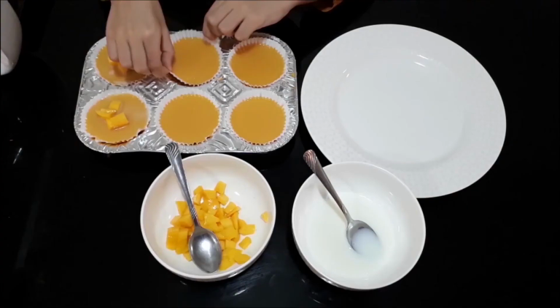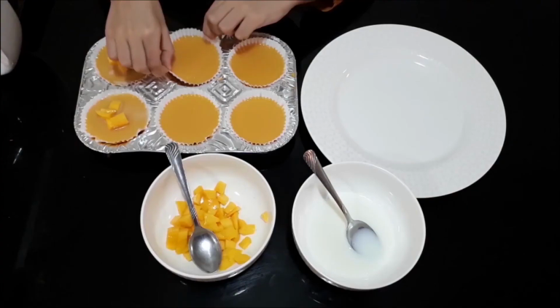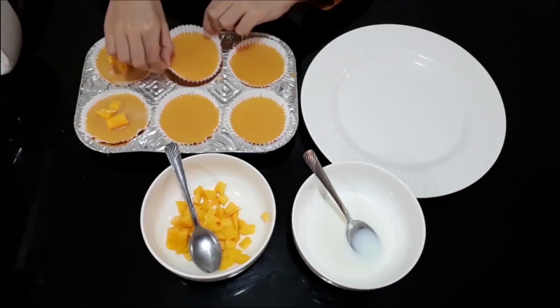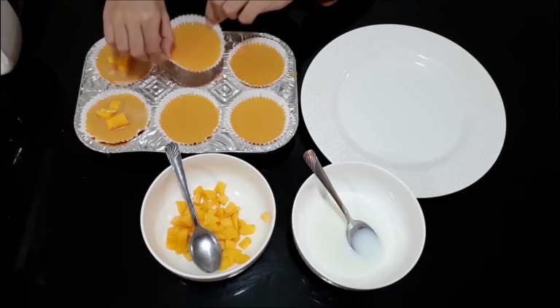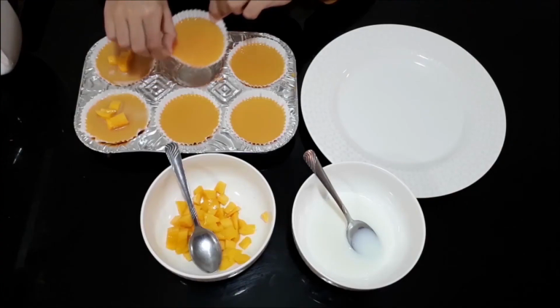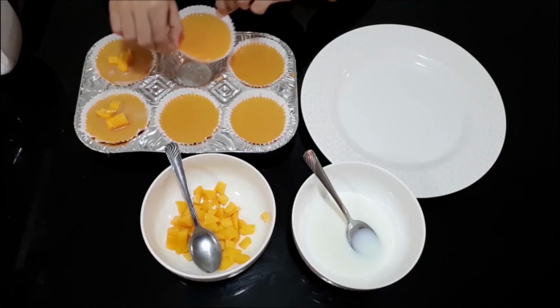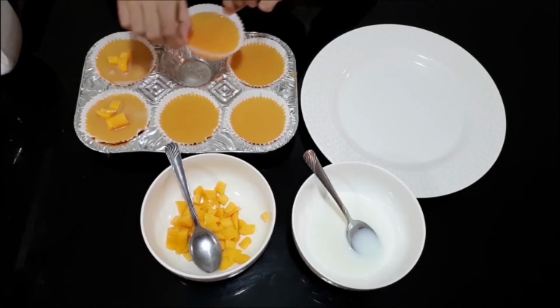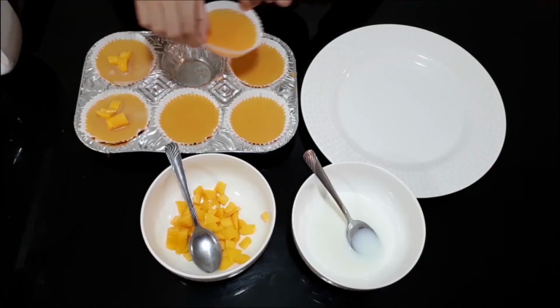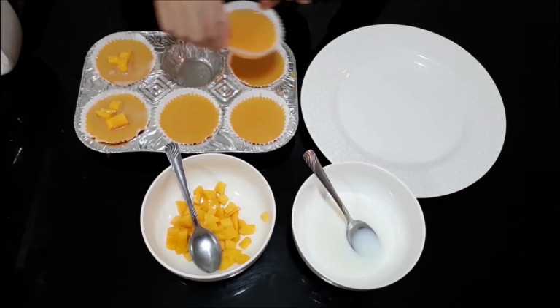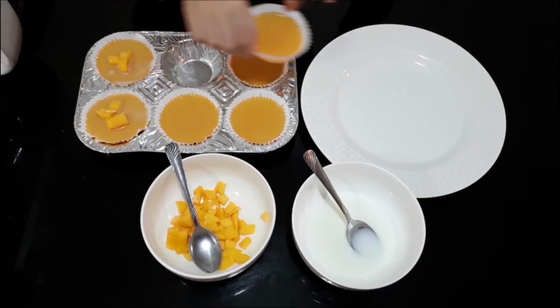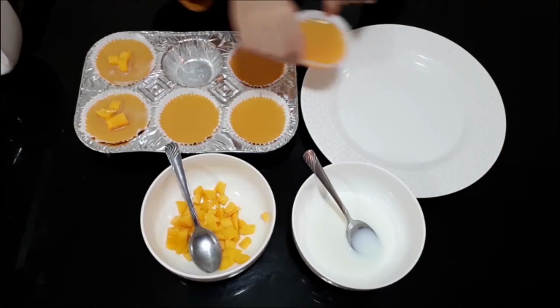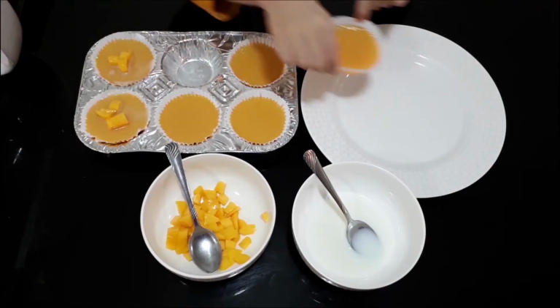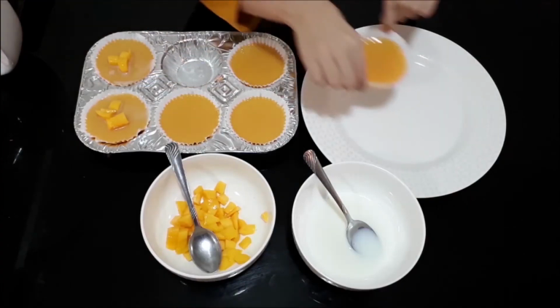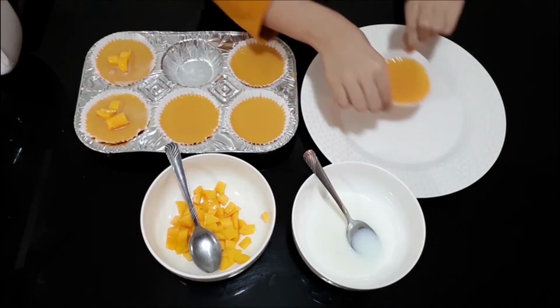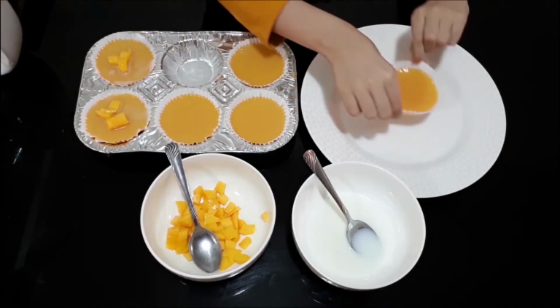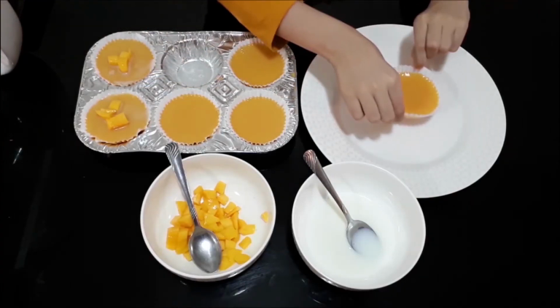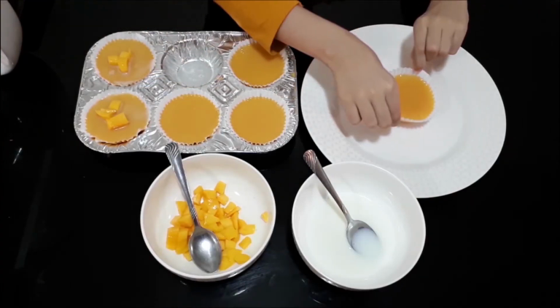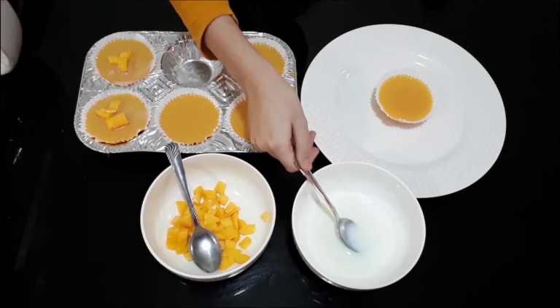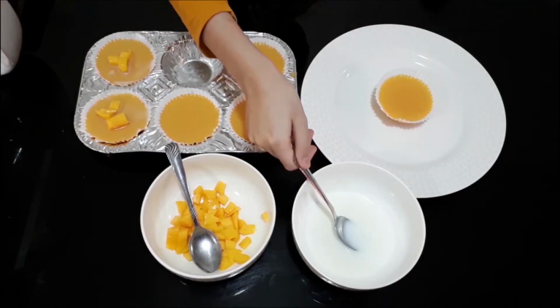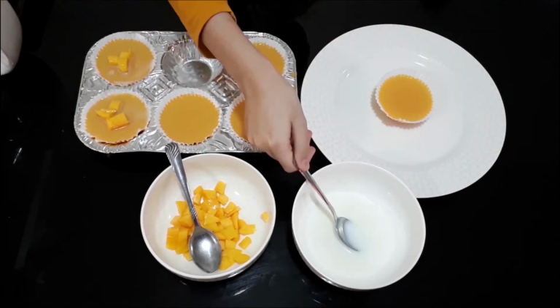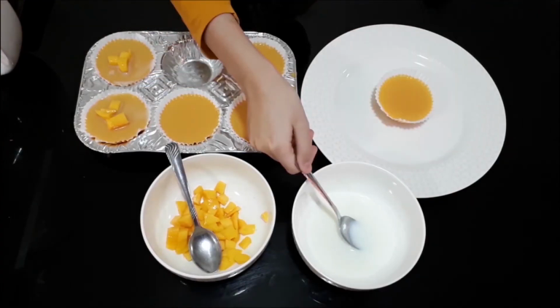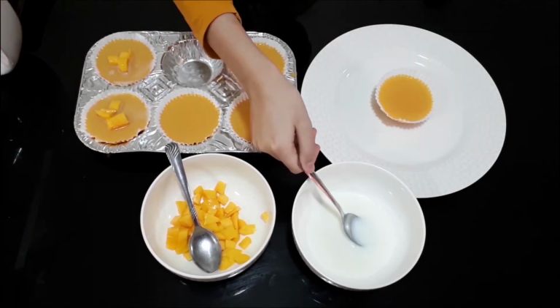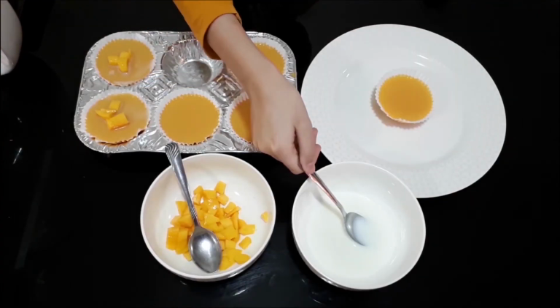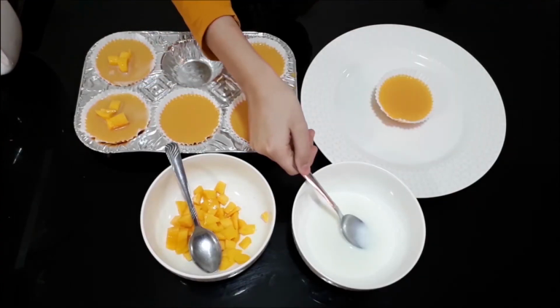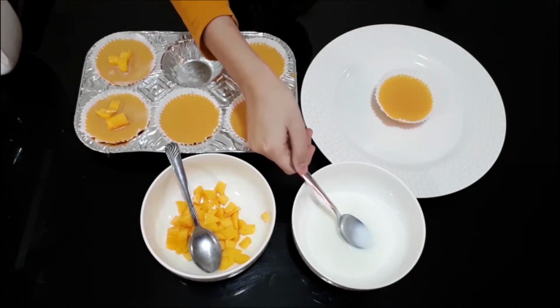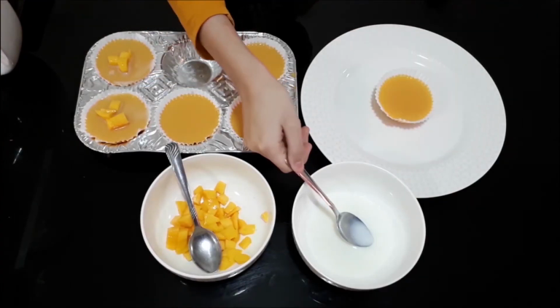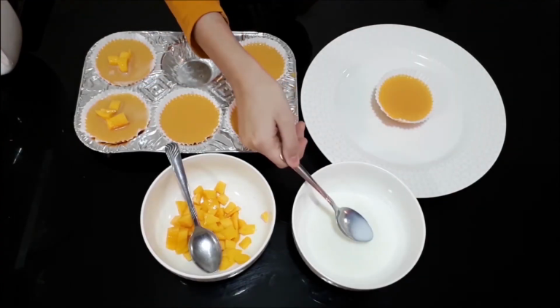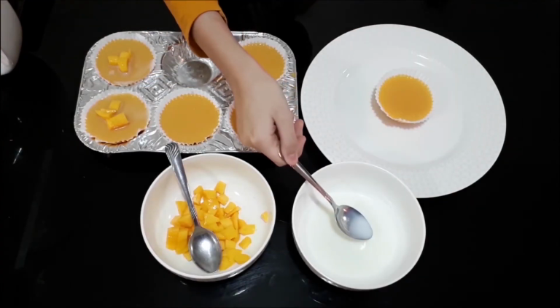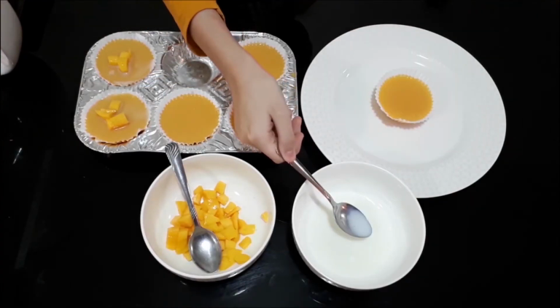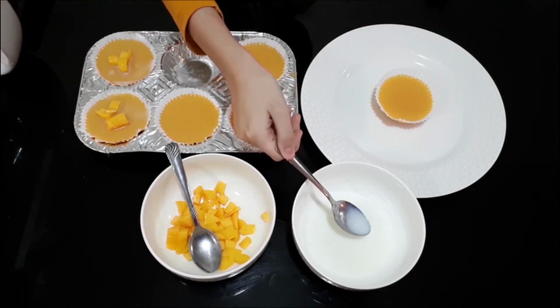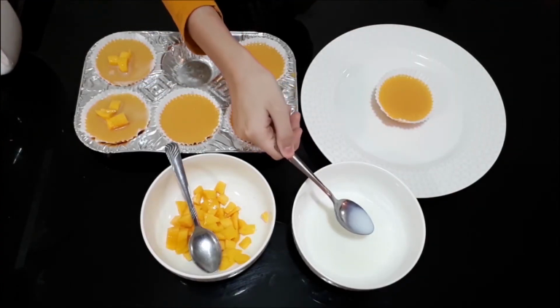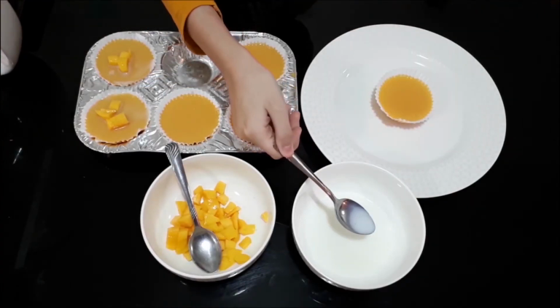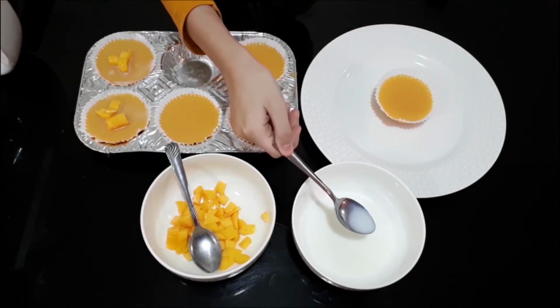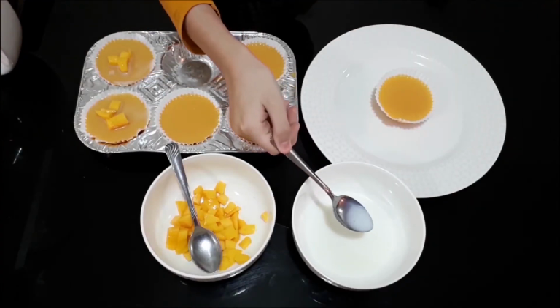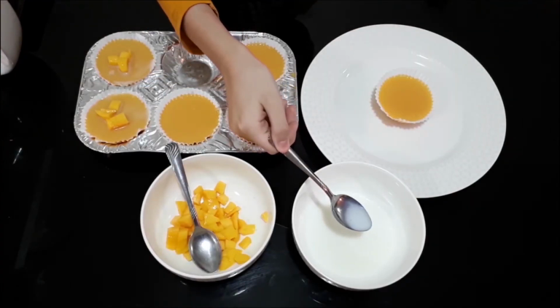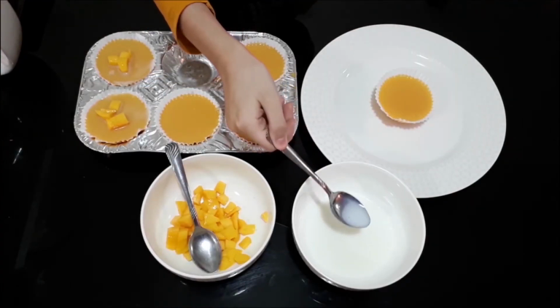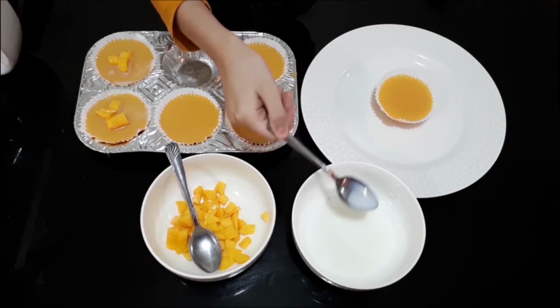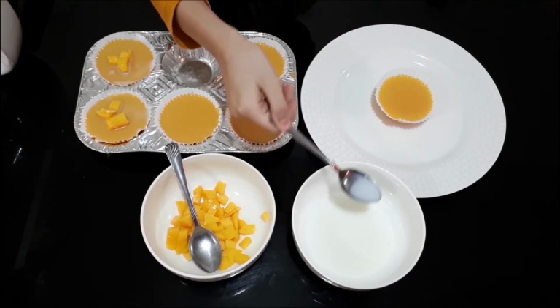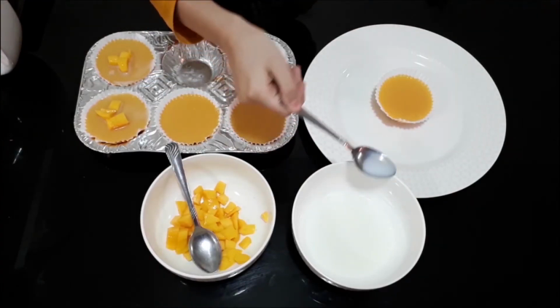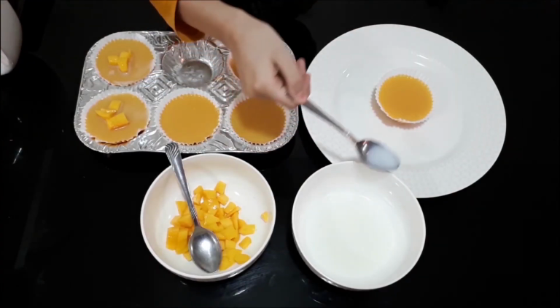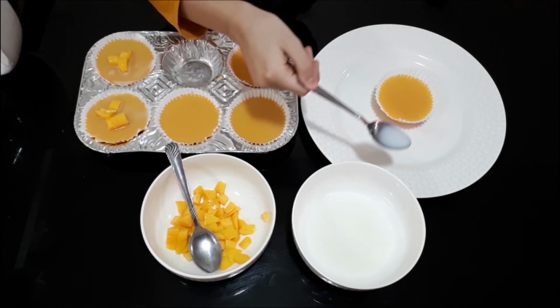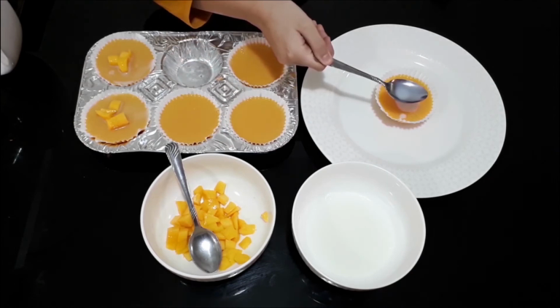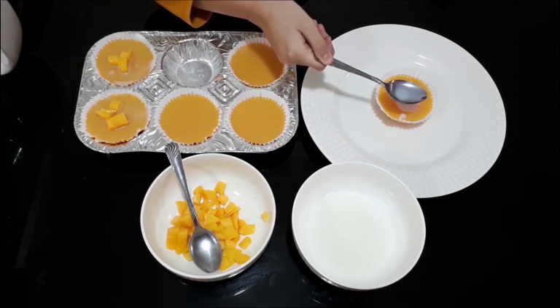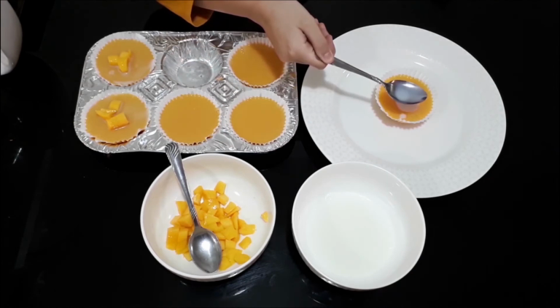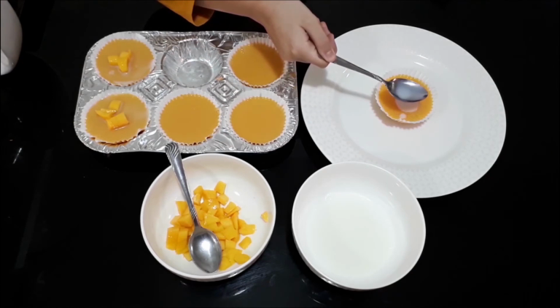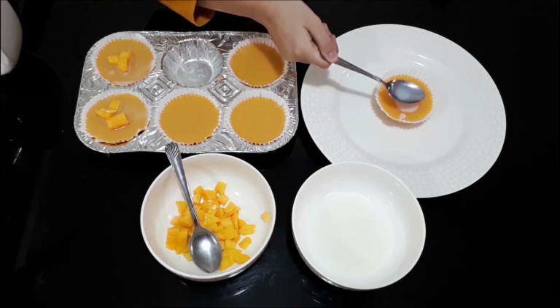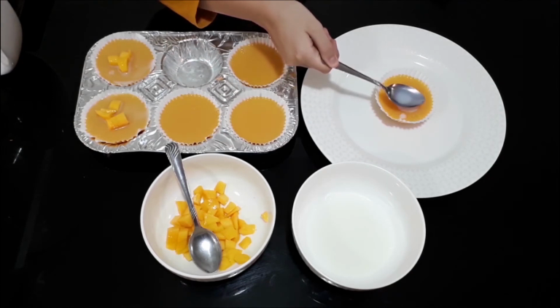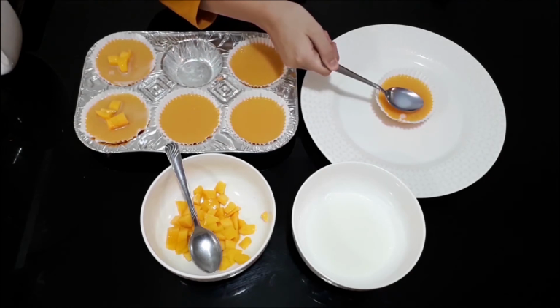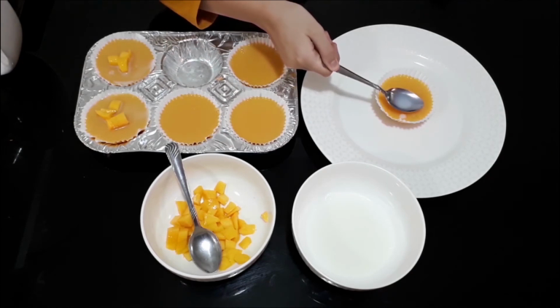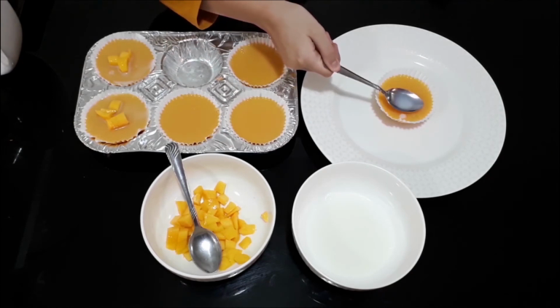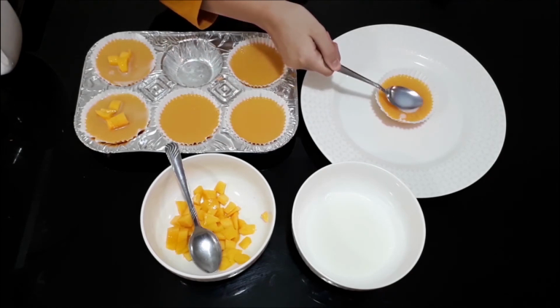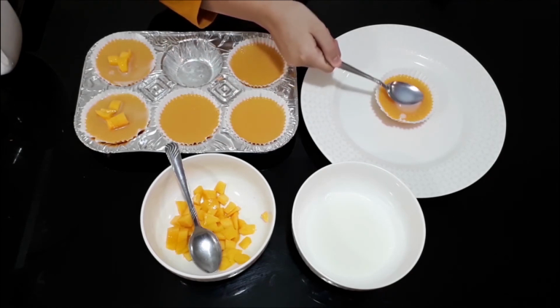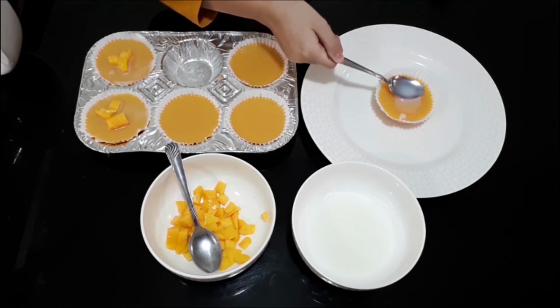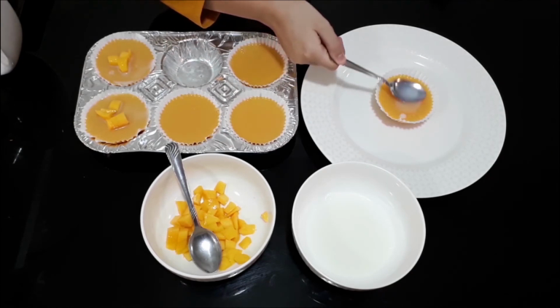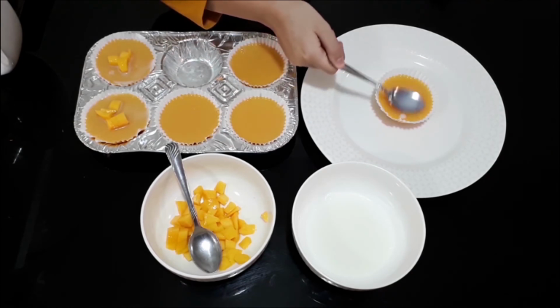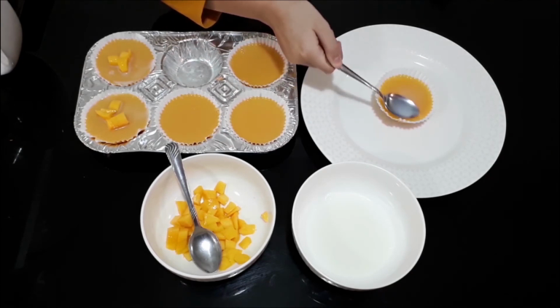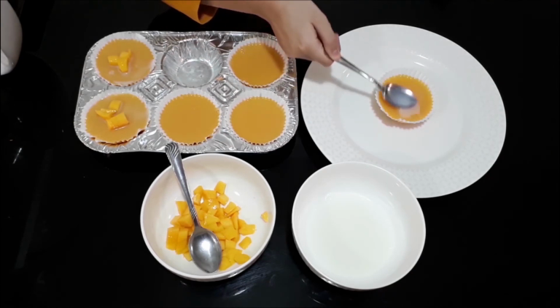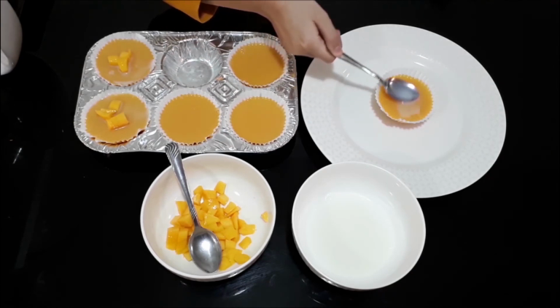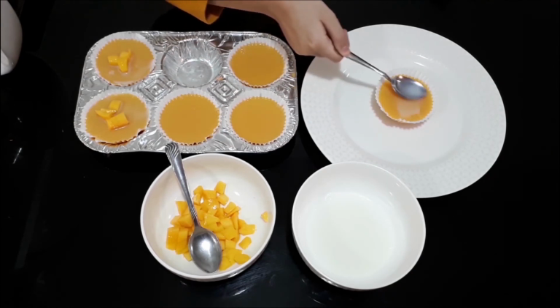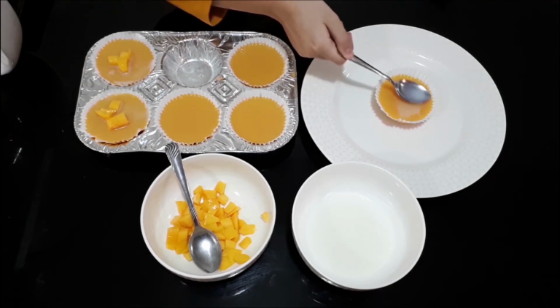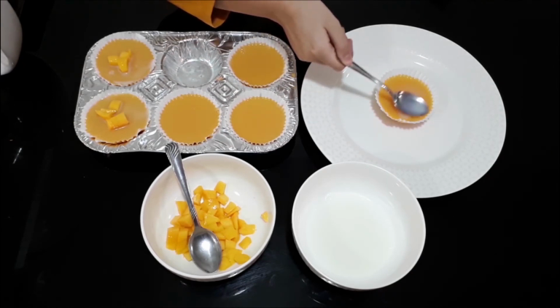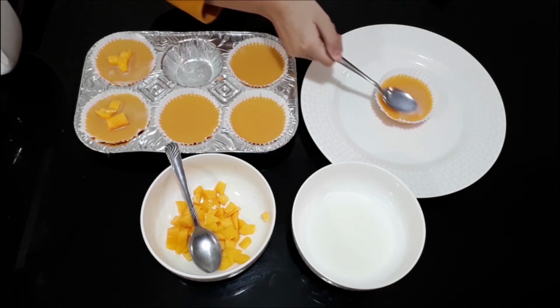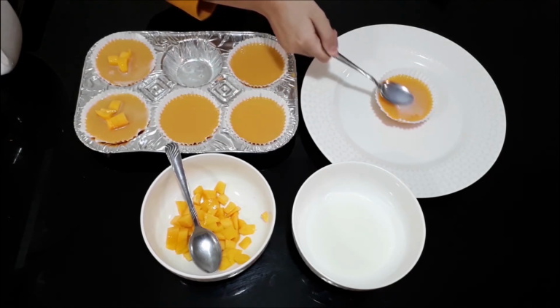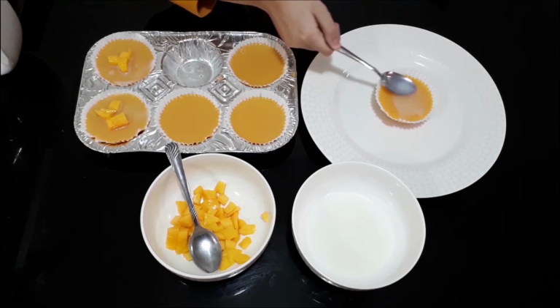Now let's transfer this one, put half a teaspoon of milk — or more if you like — and spread it out a bit.